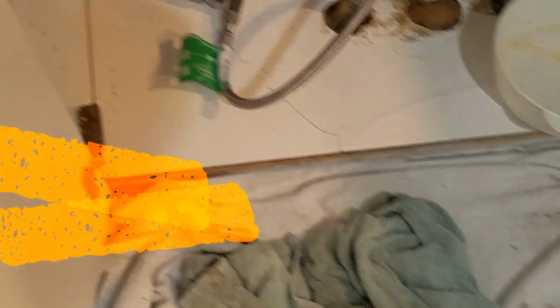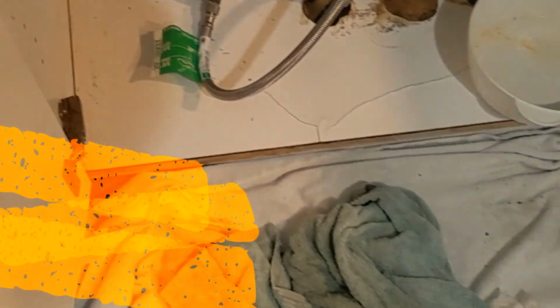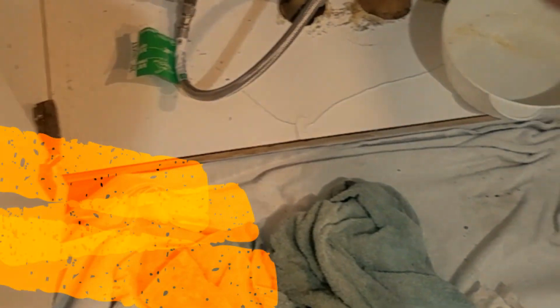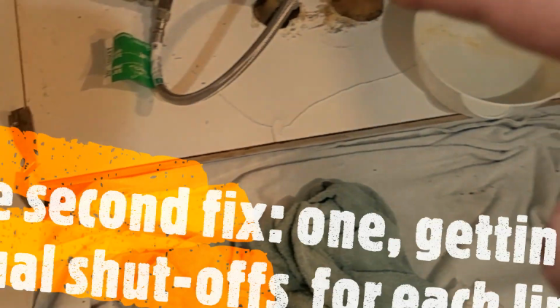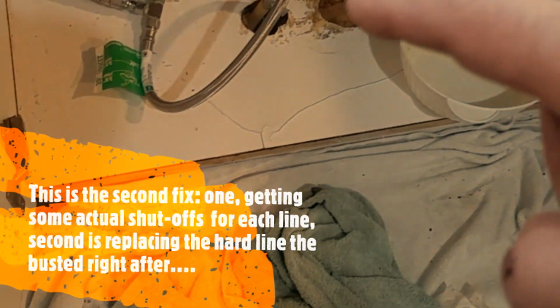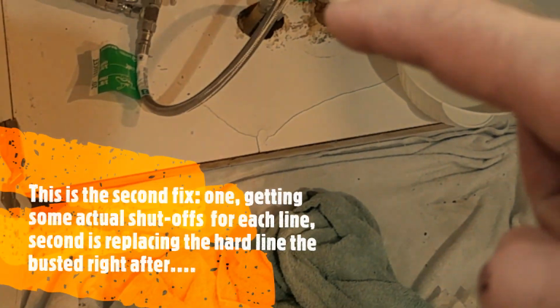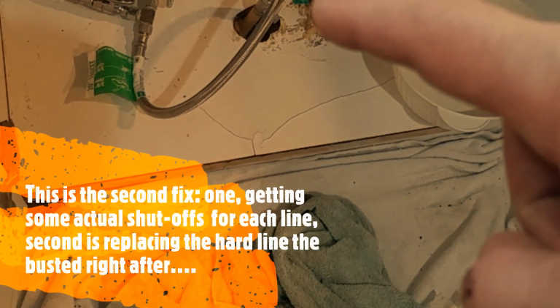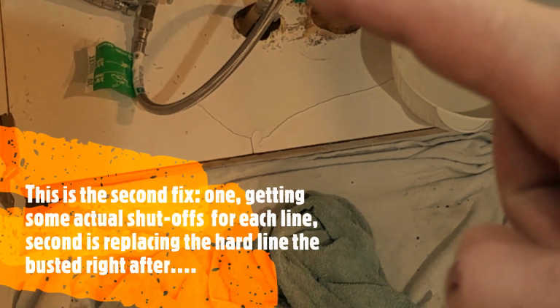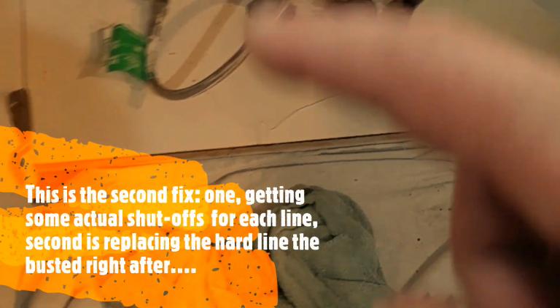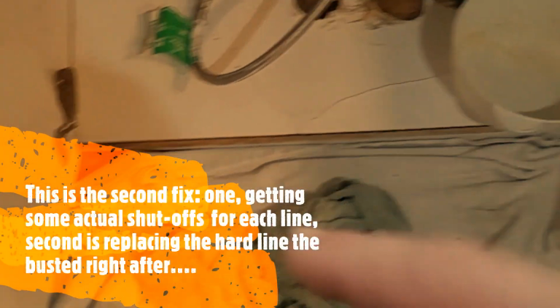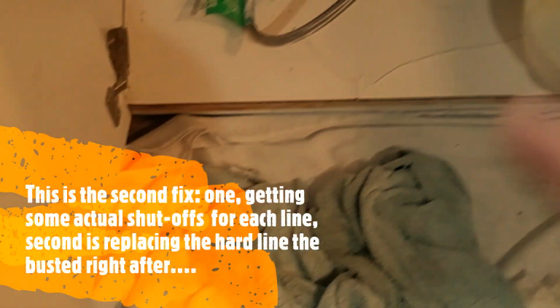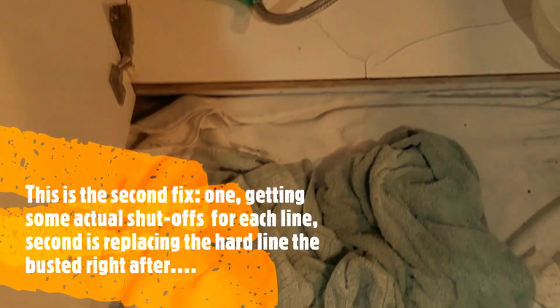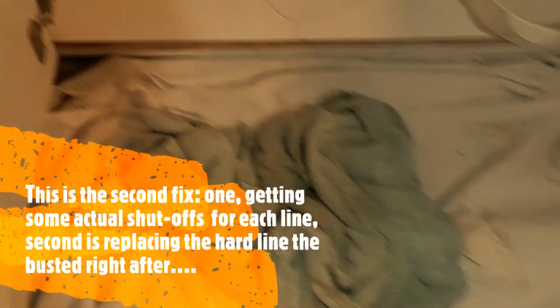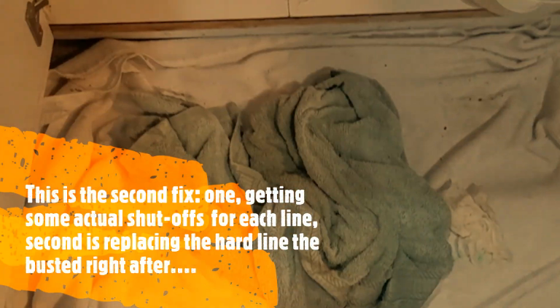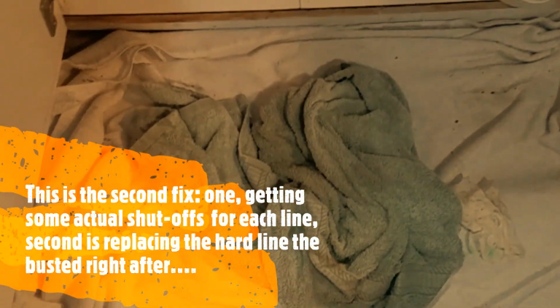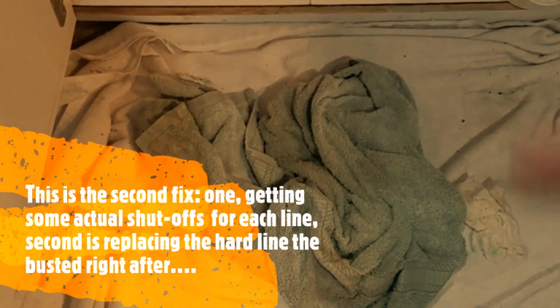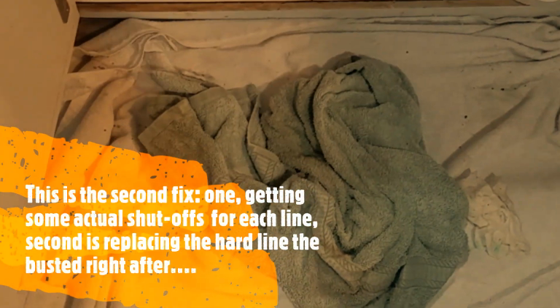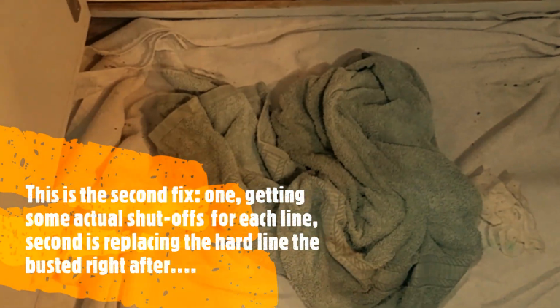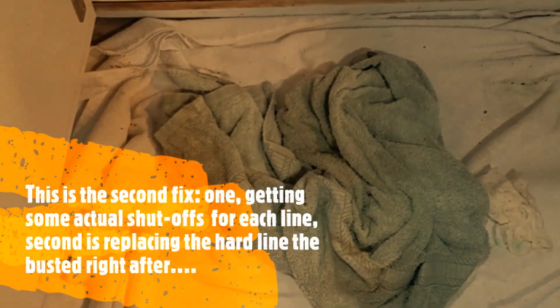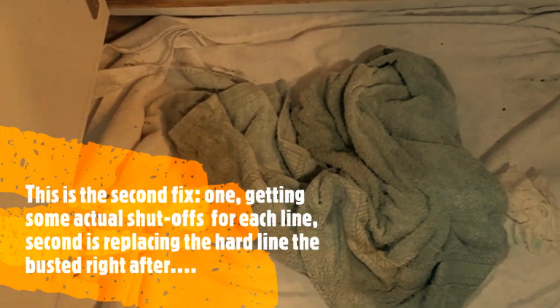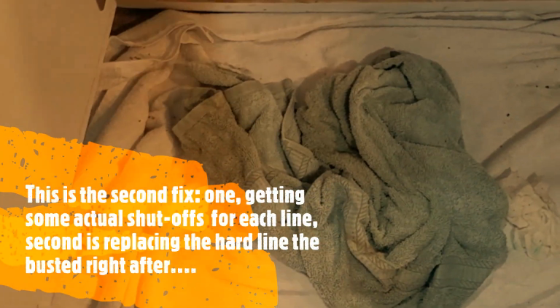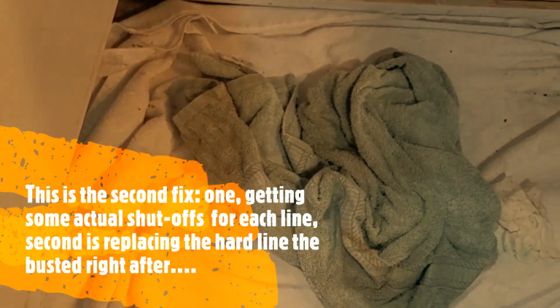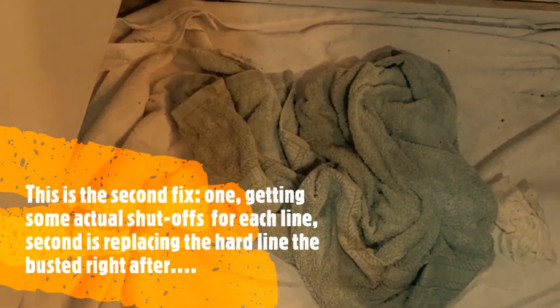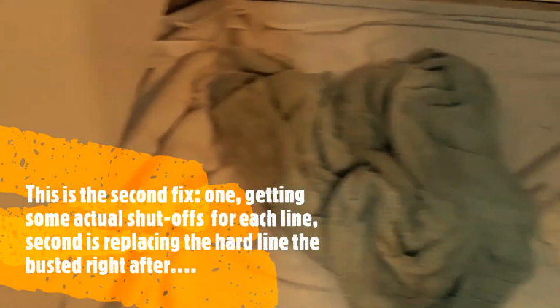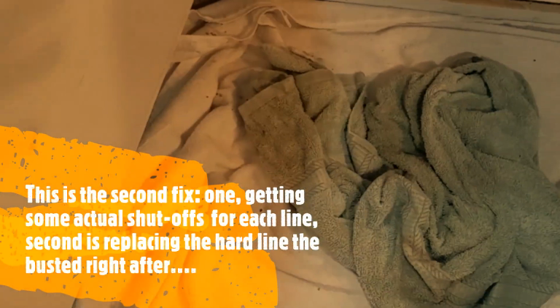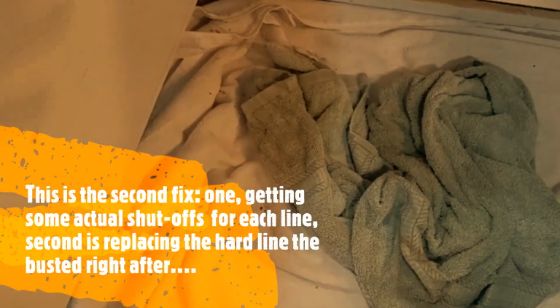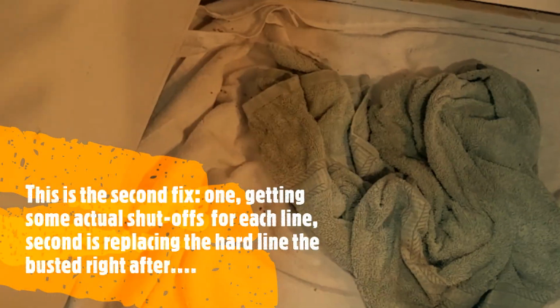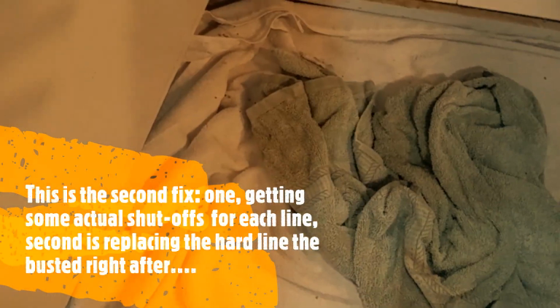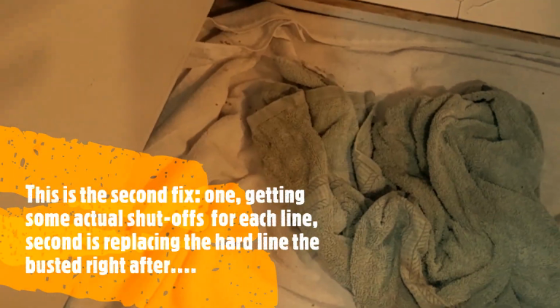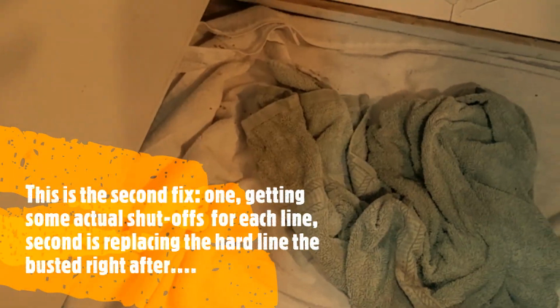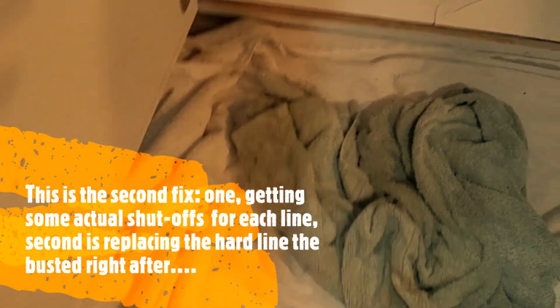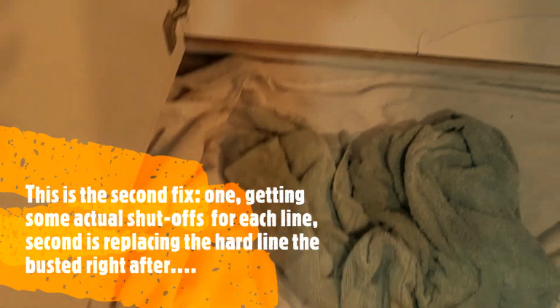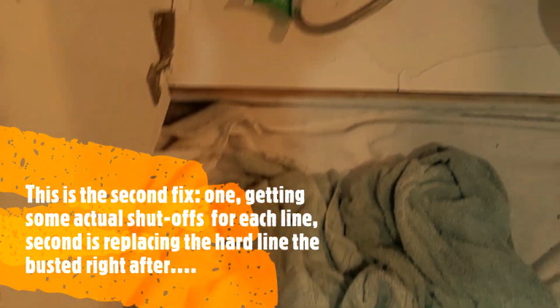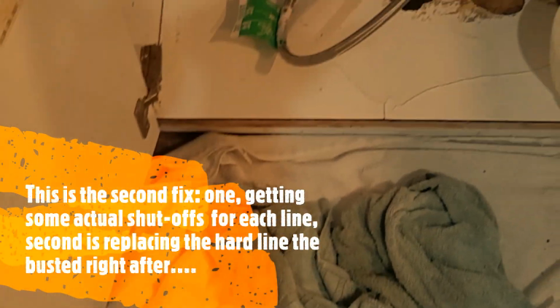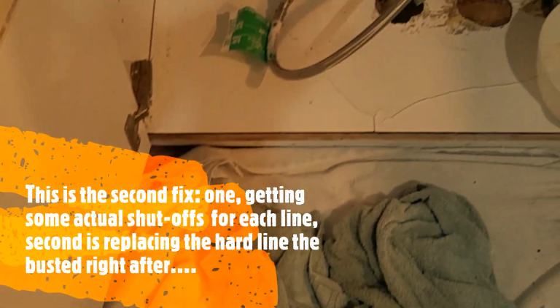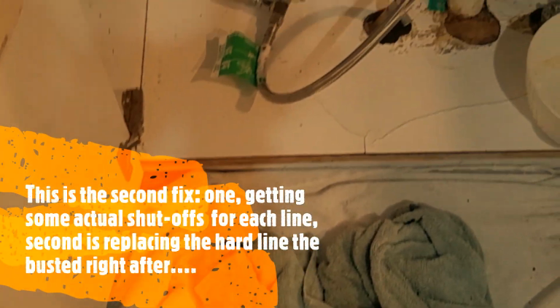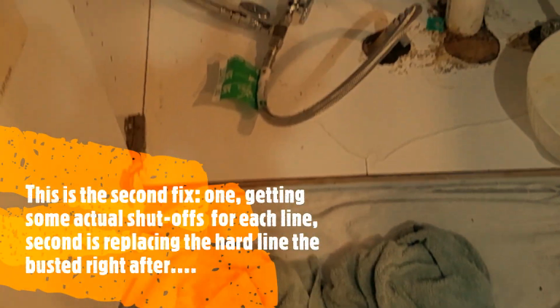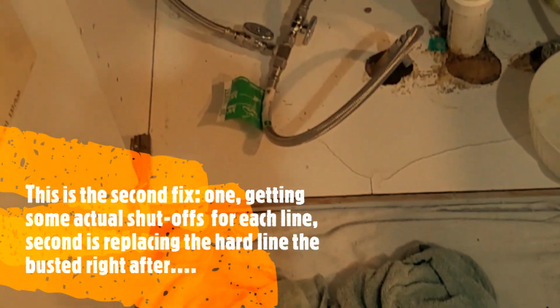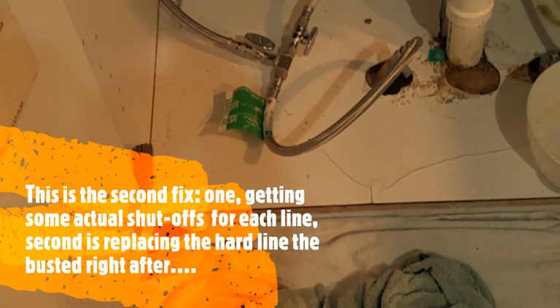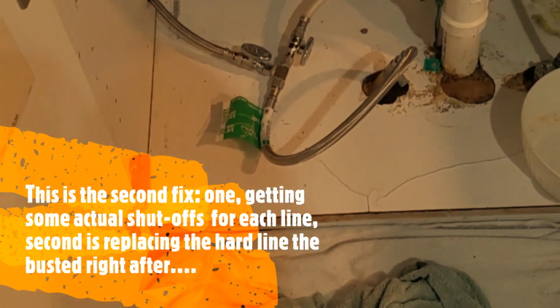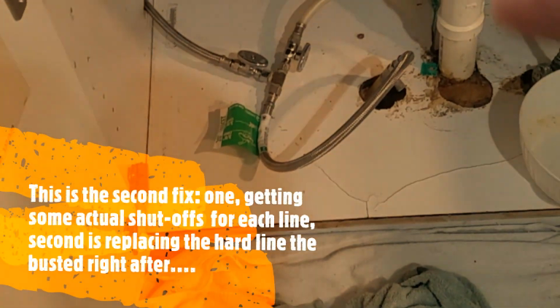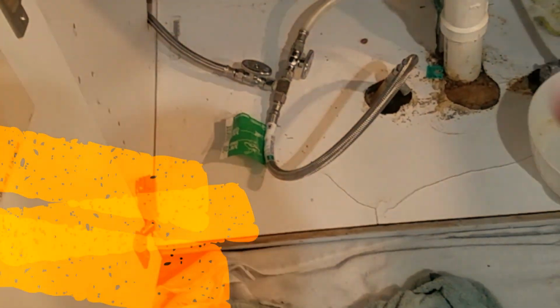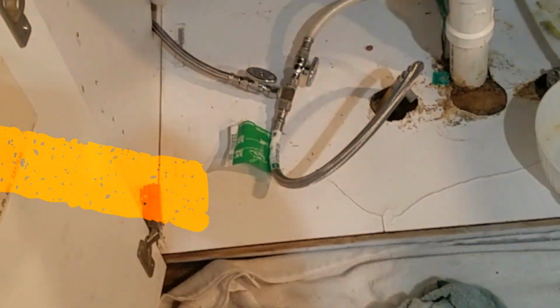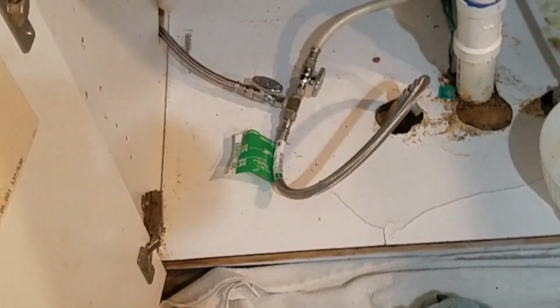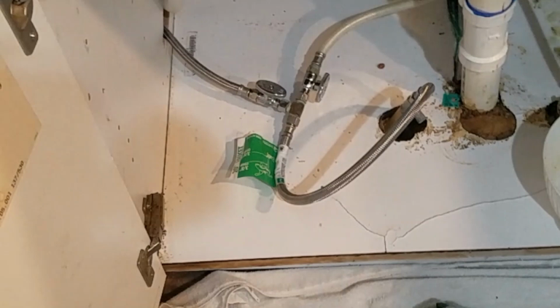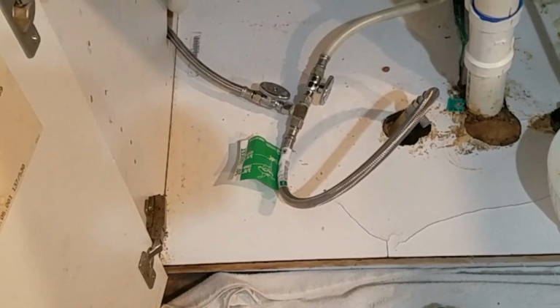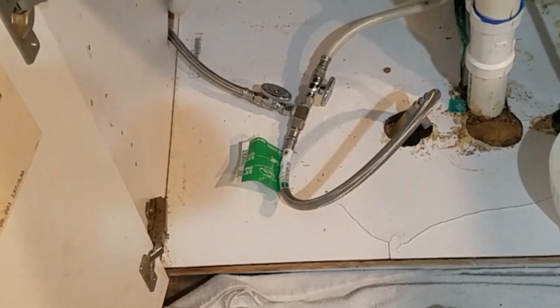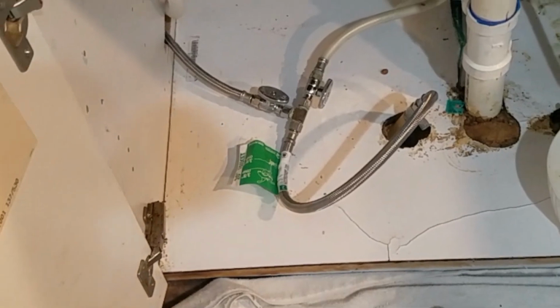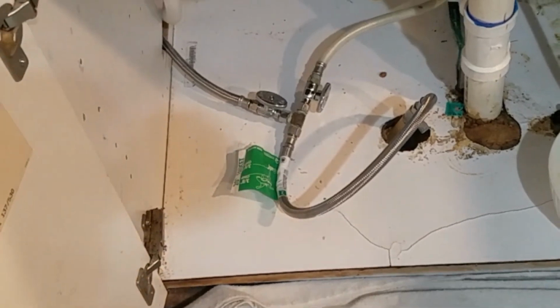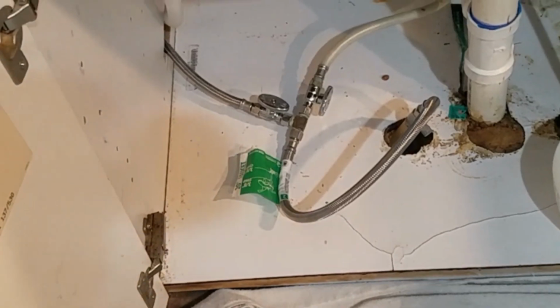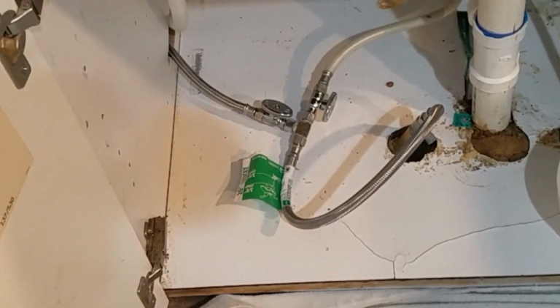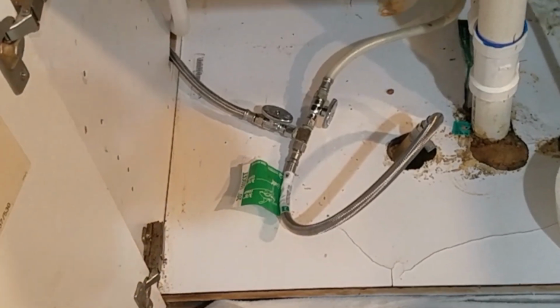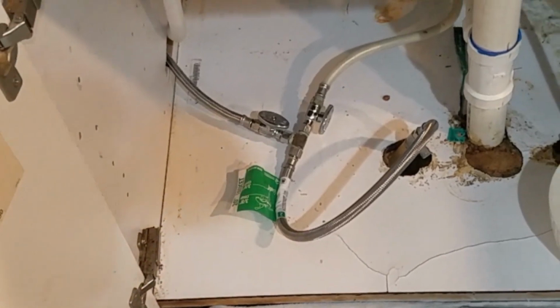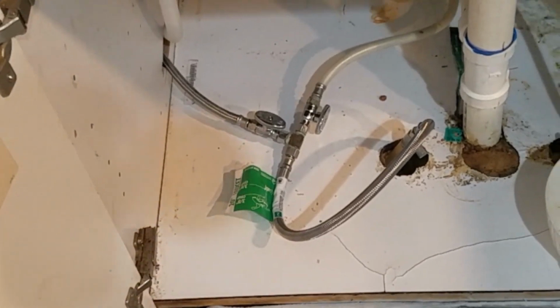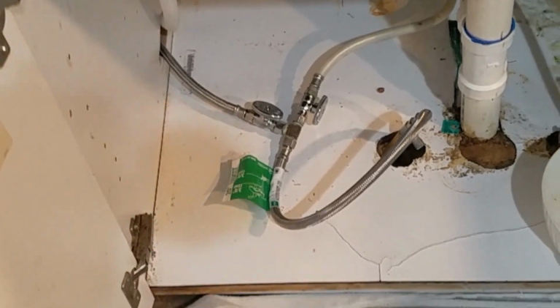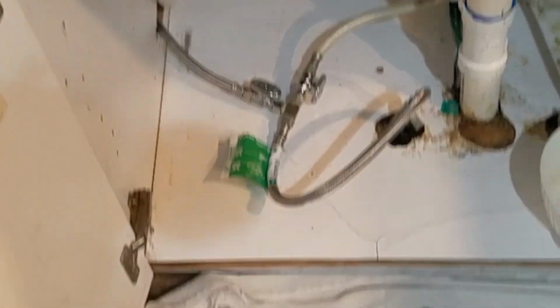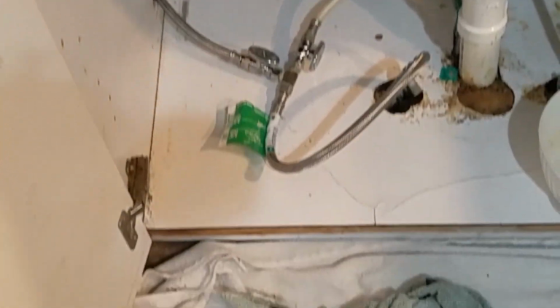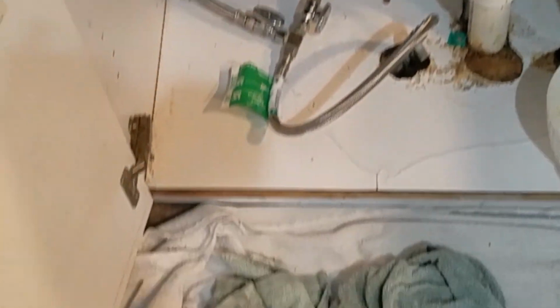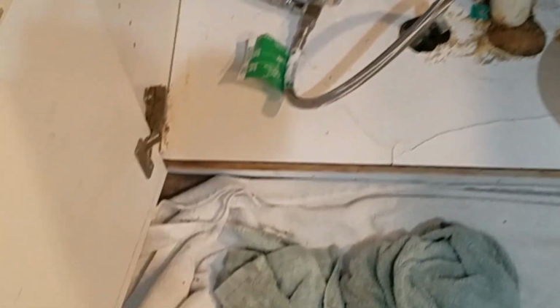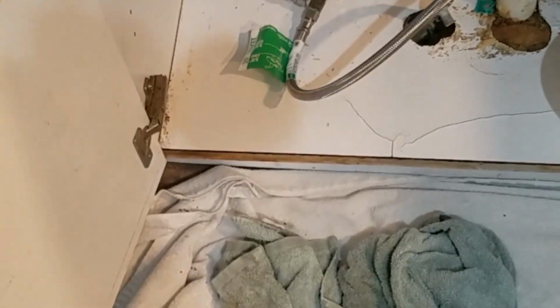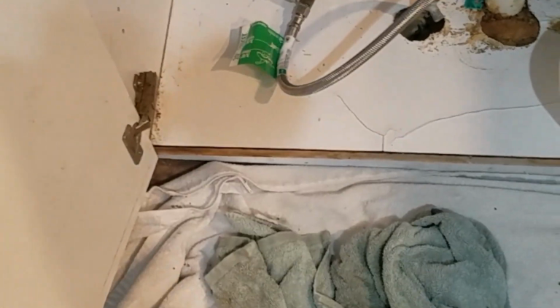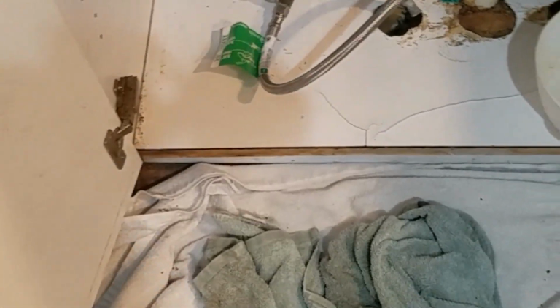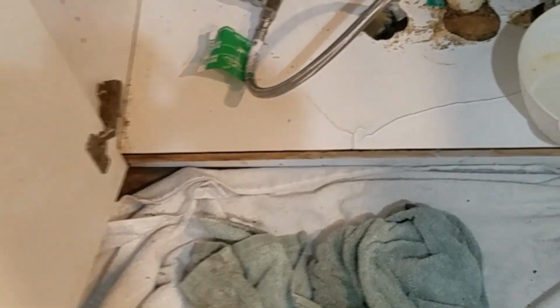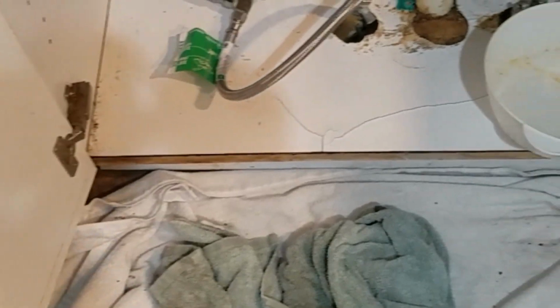I installed a new line with two shutoff valves — one for the hot water for the faucet and one for the hot water for the dishwasher.